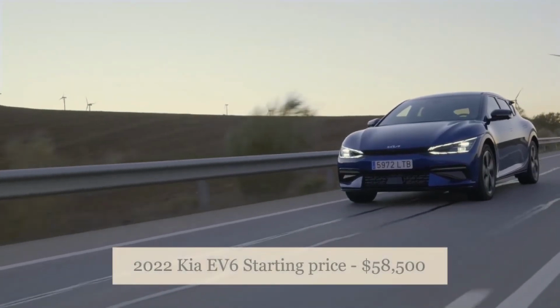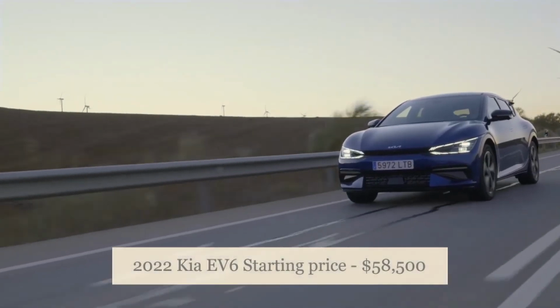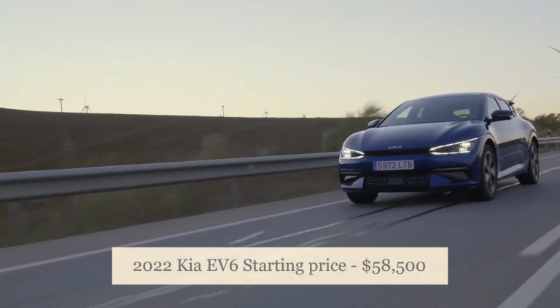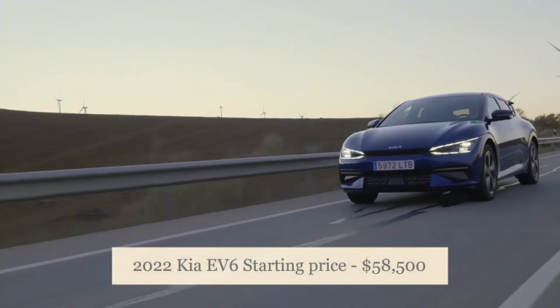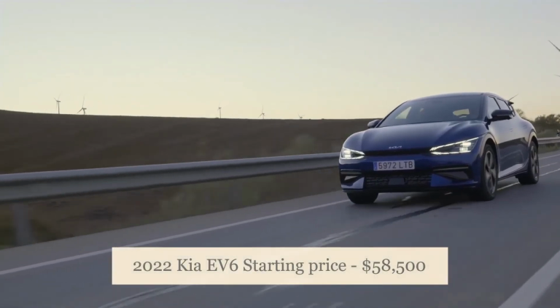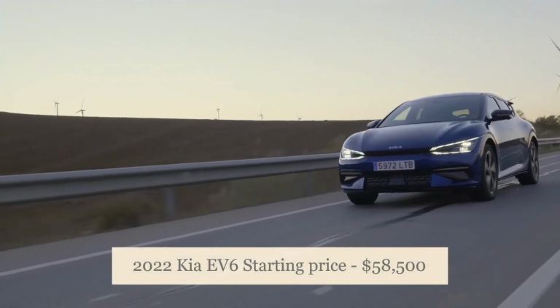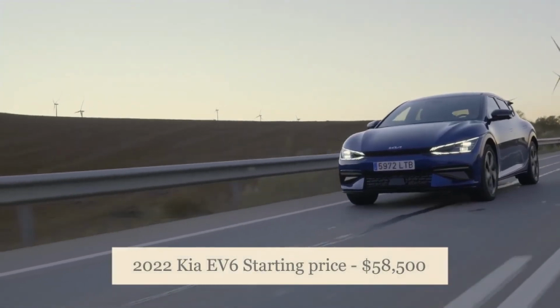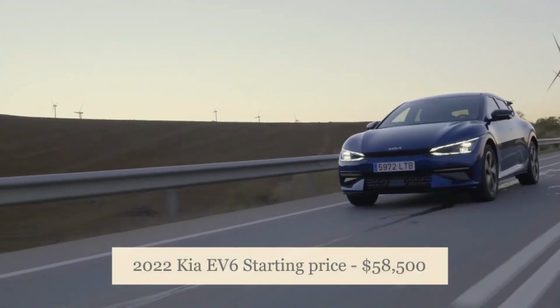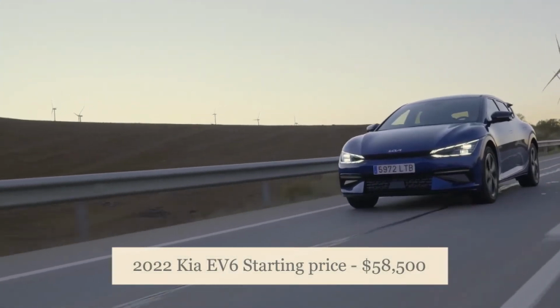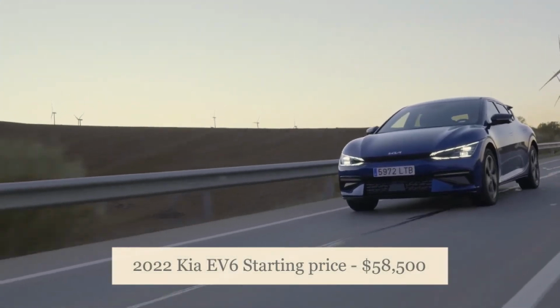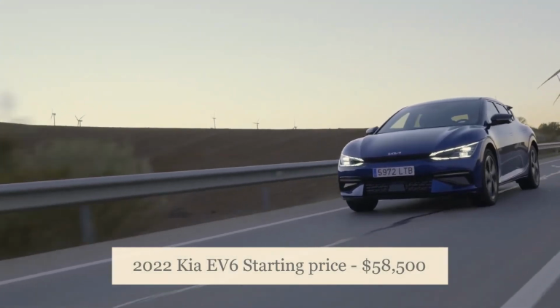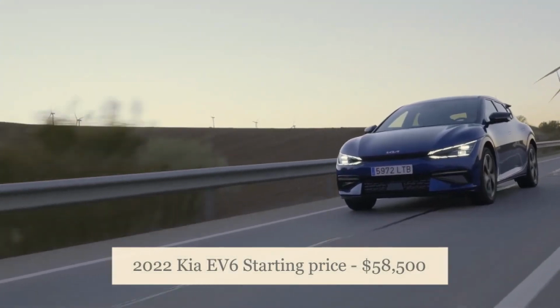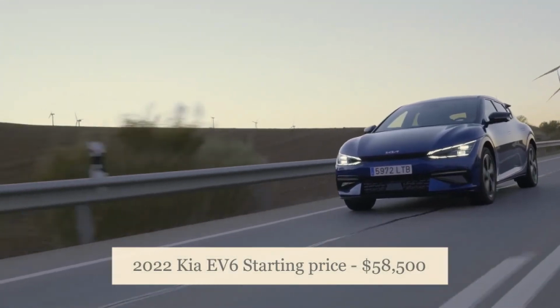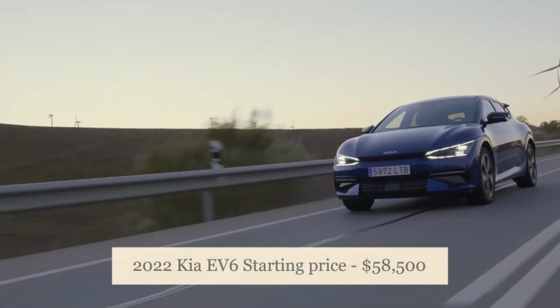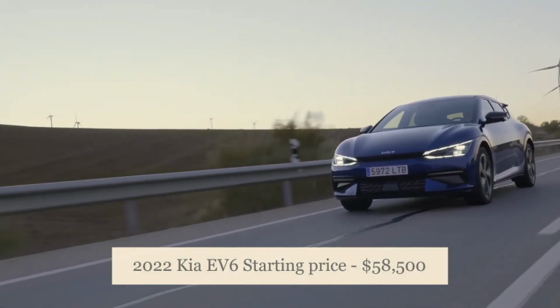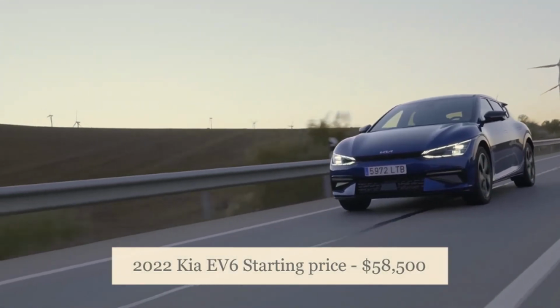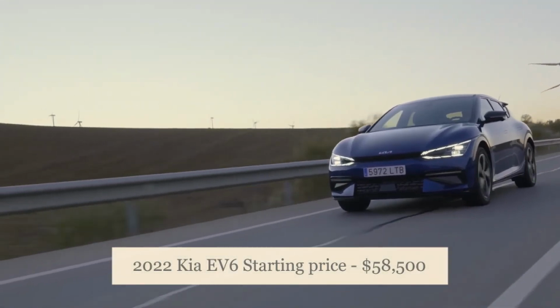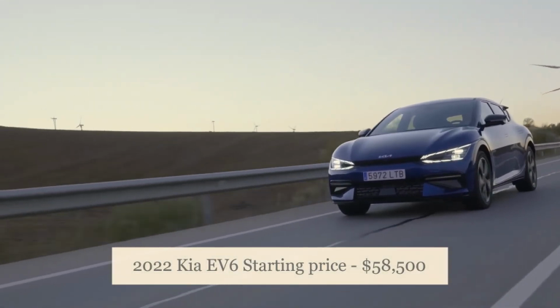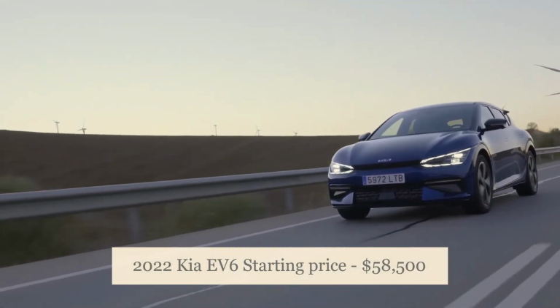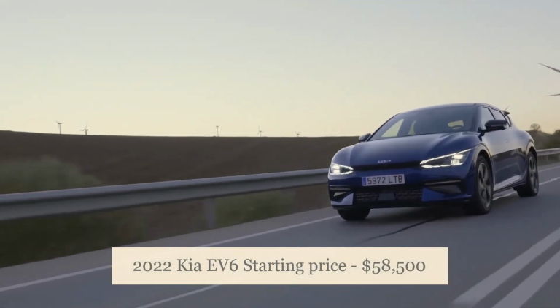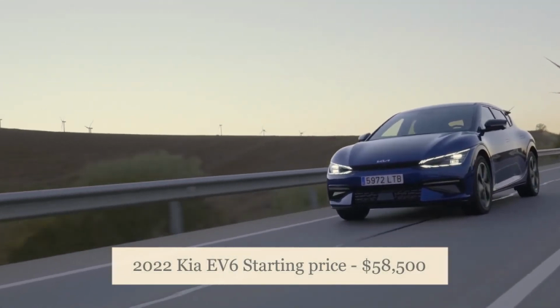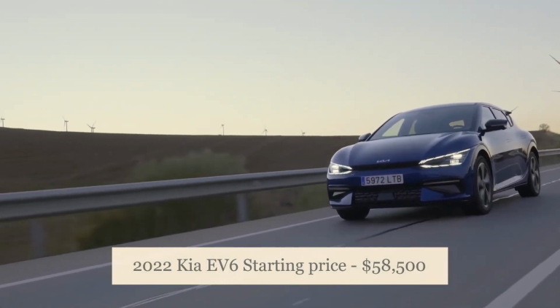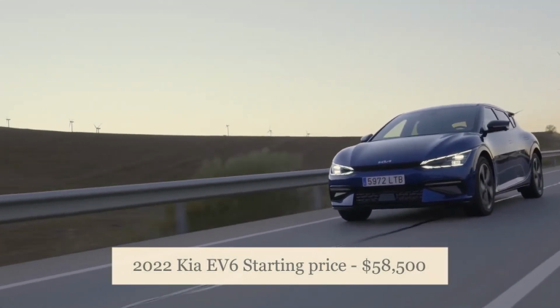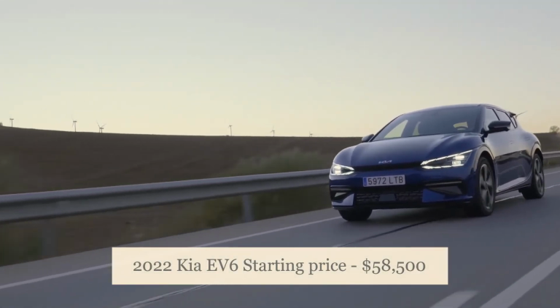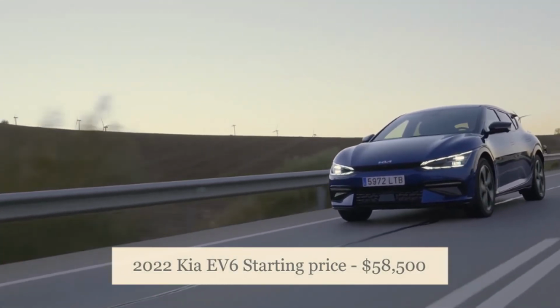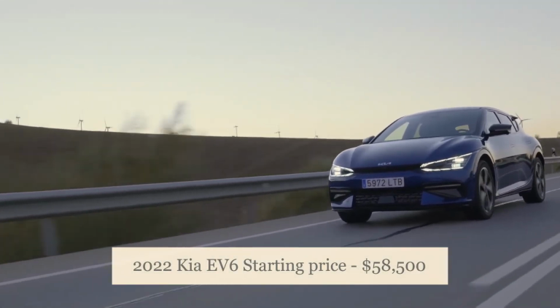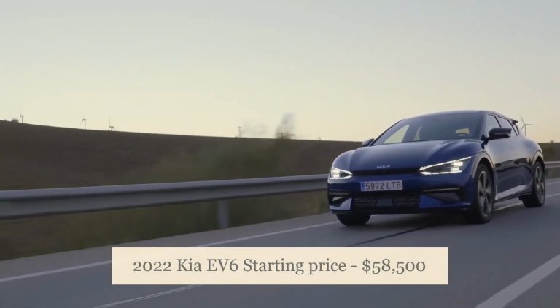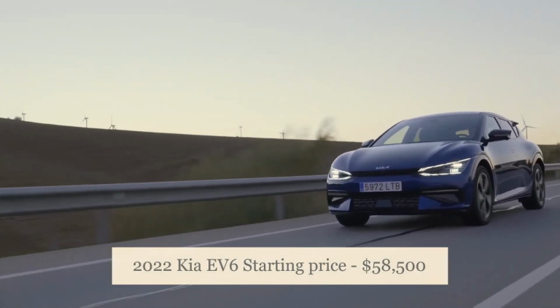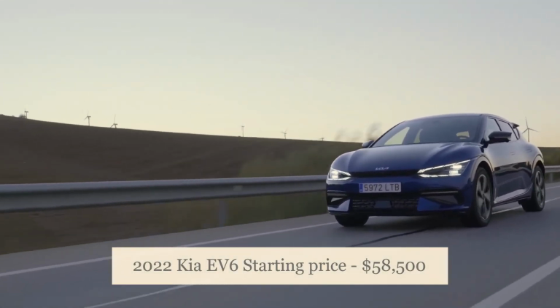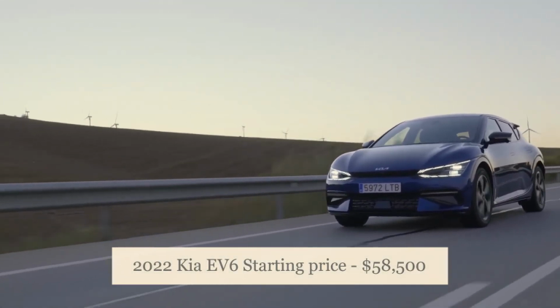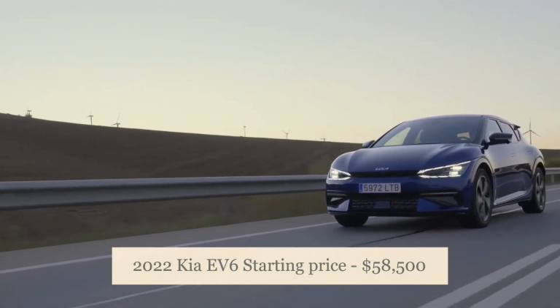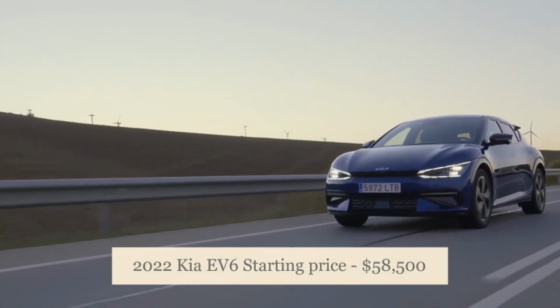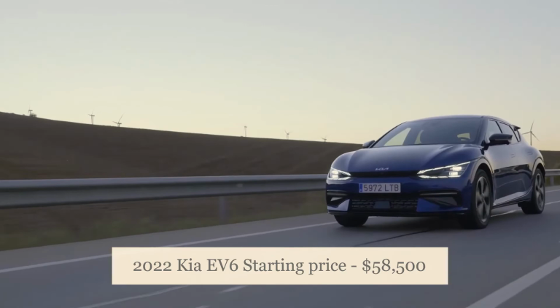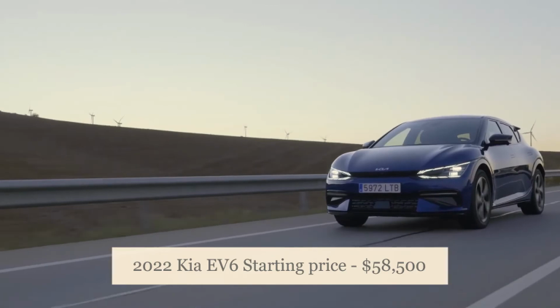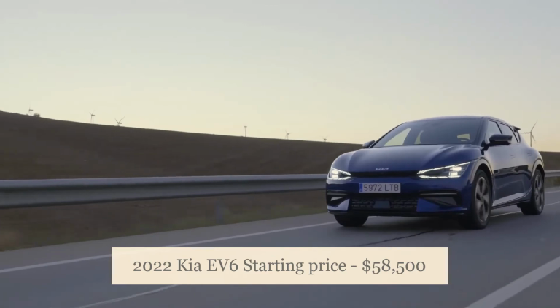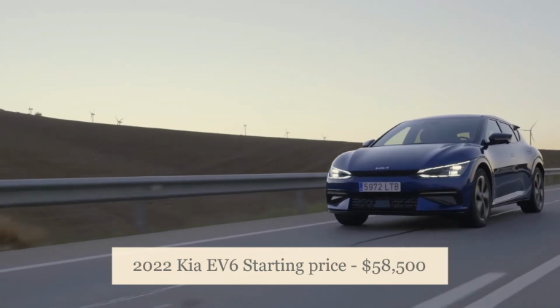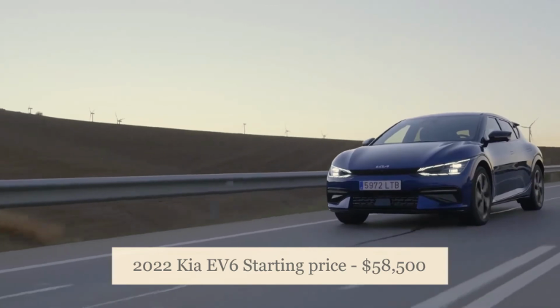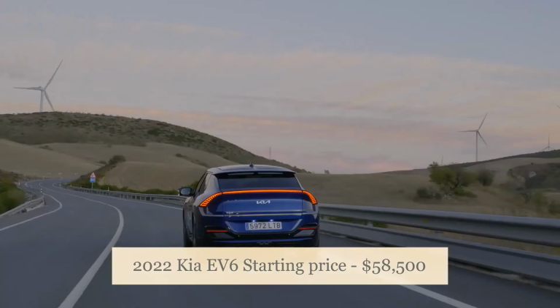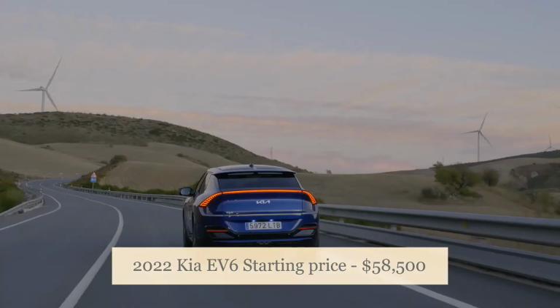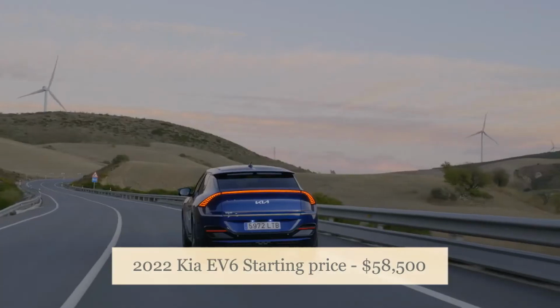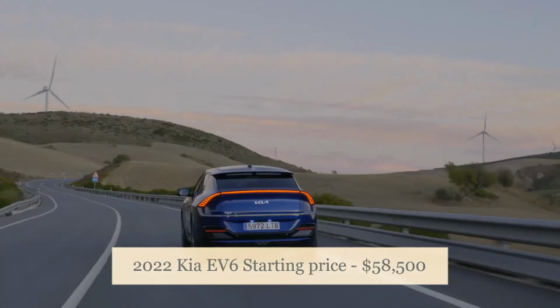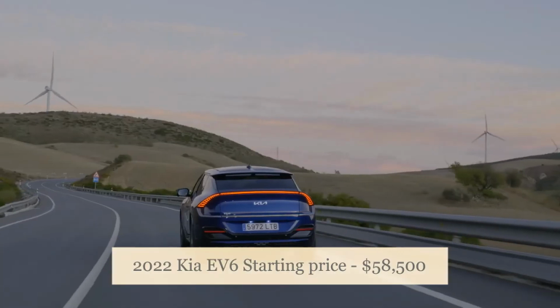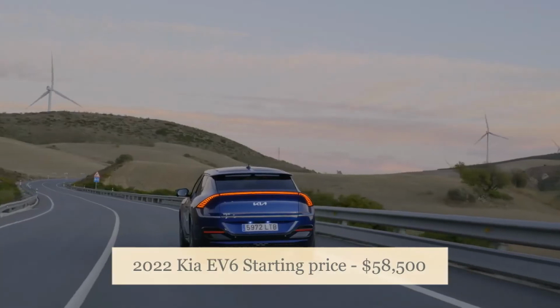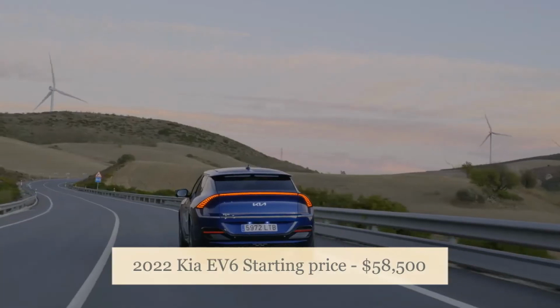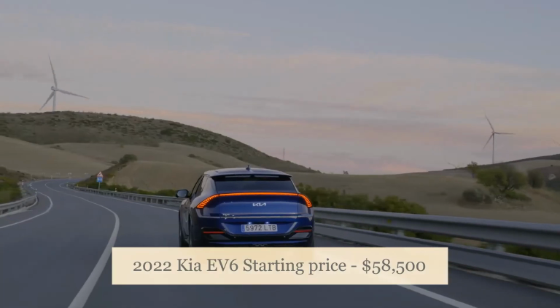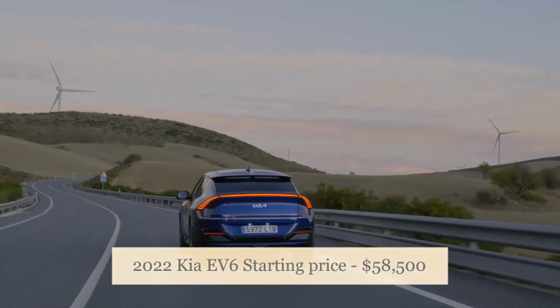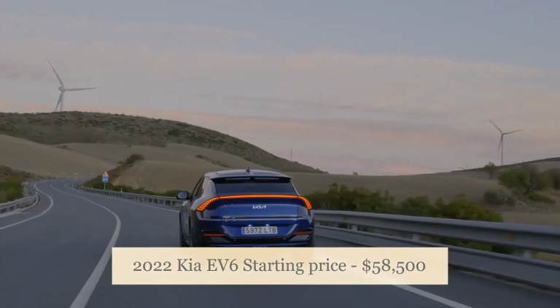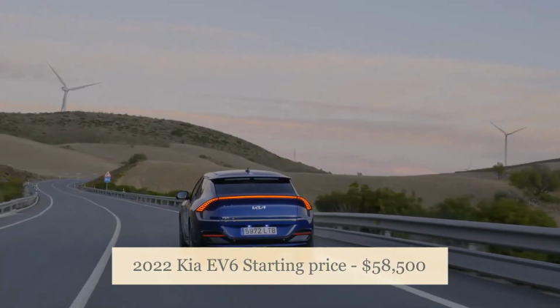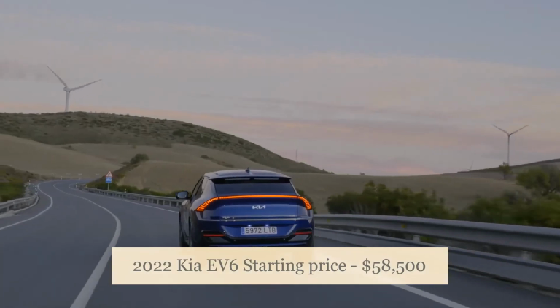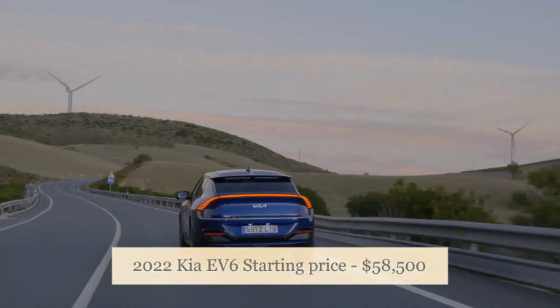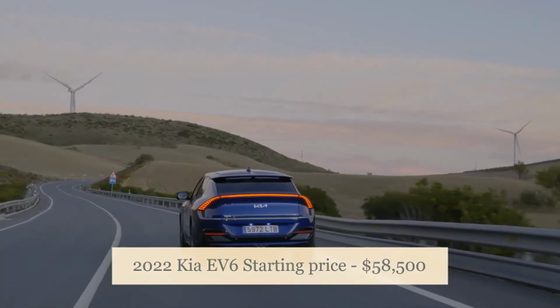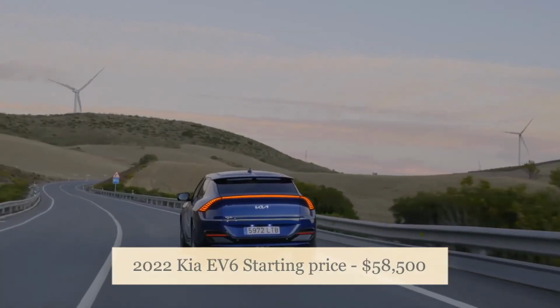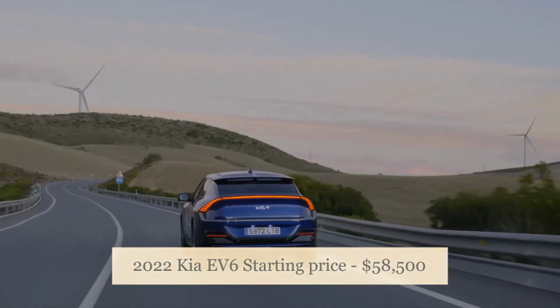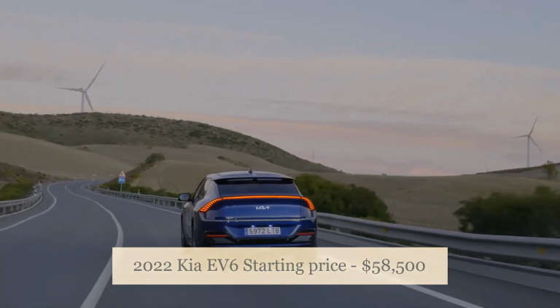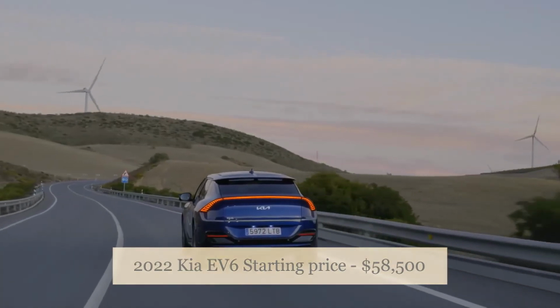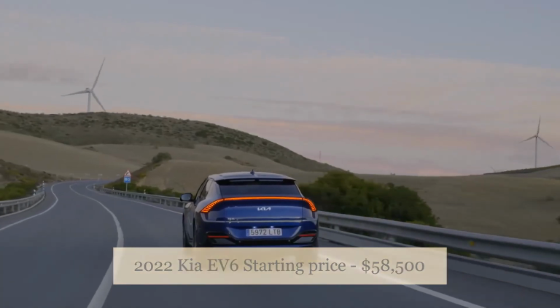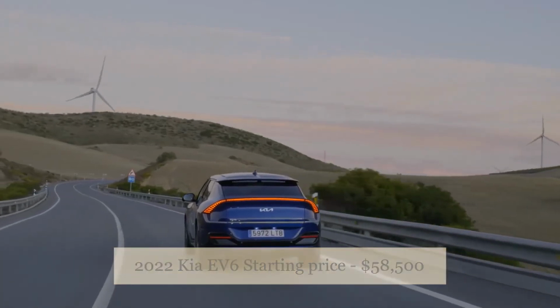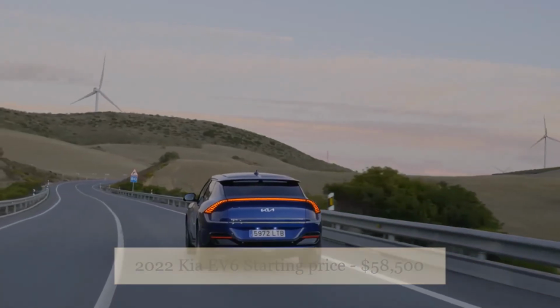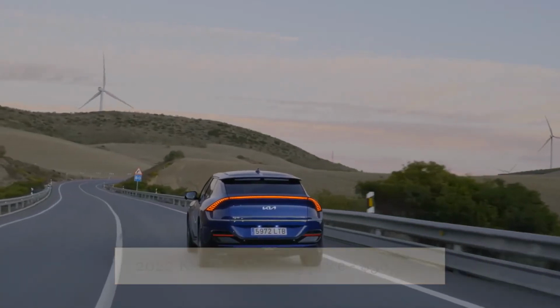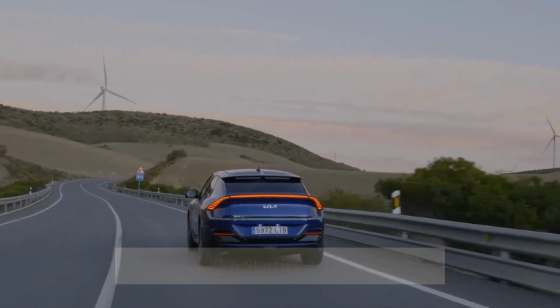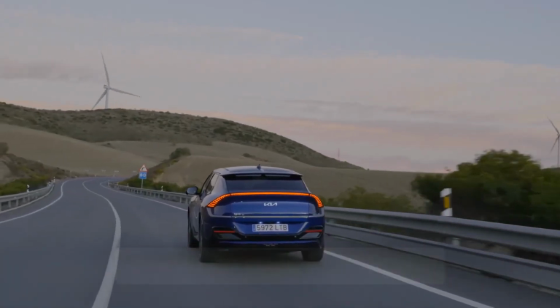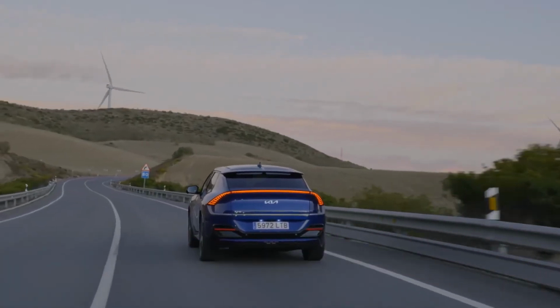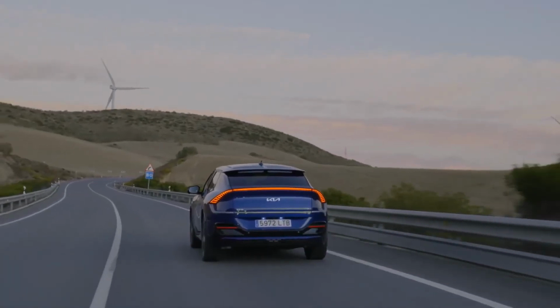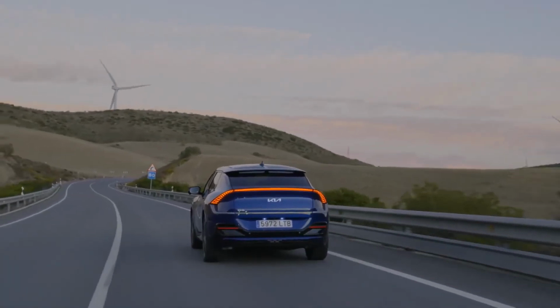The 2022 Kia EV6 first edition will have a starting price of $58,500.